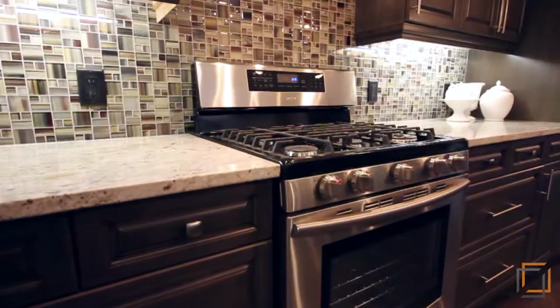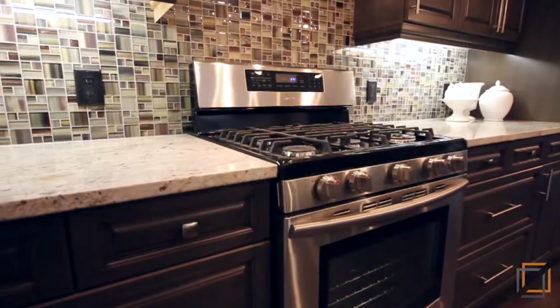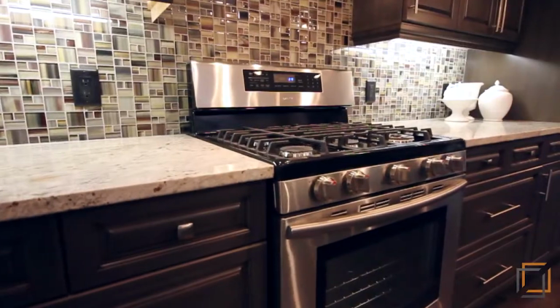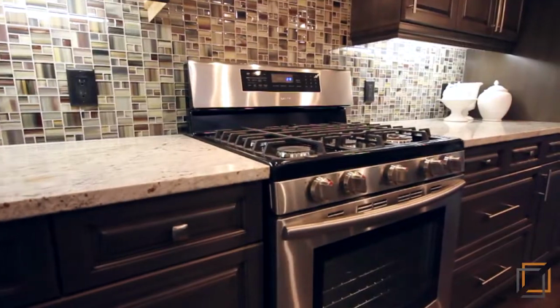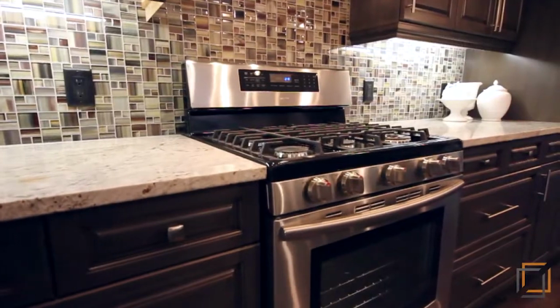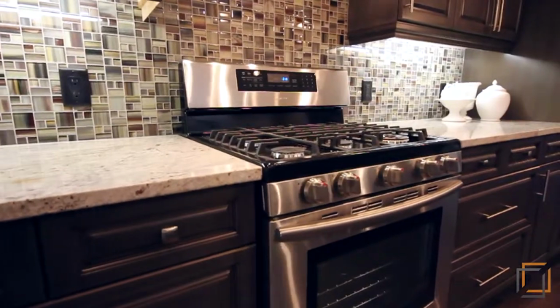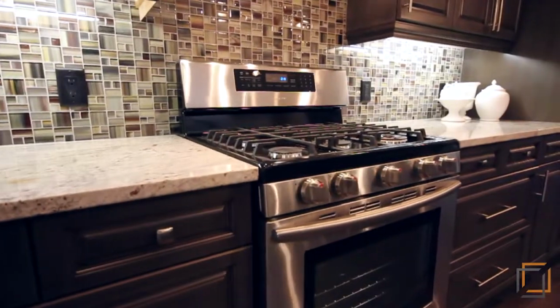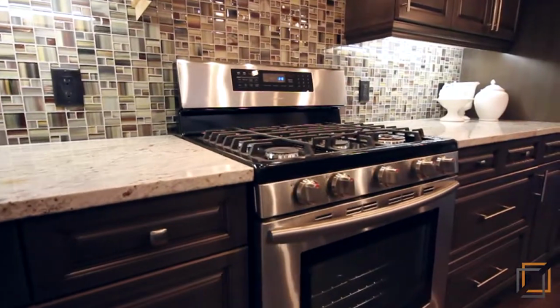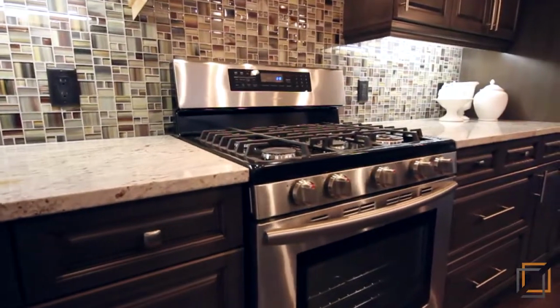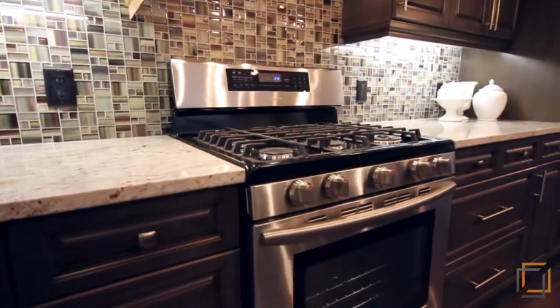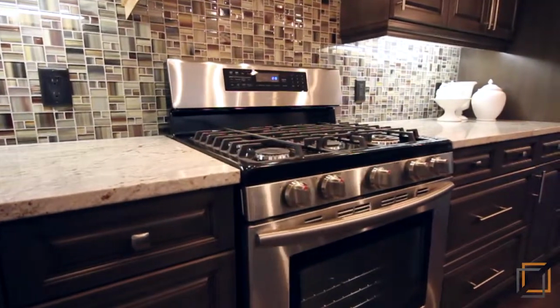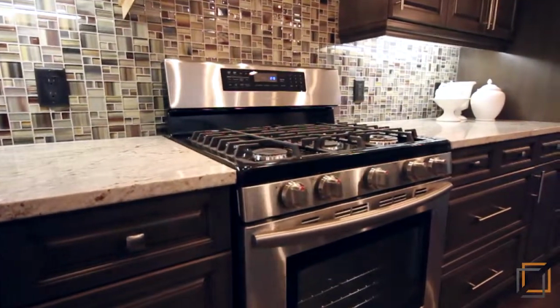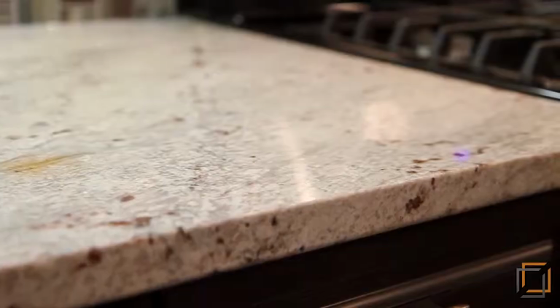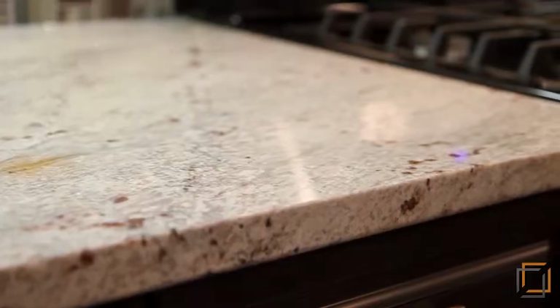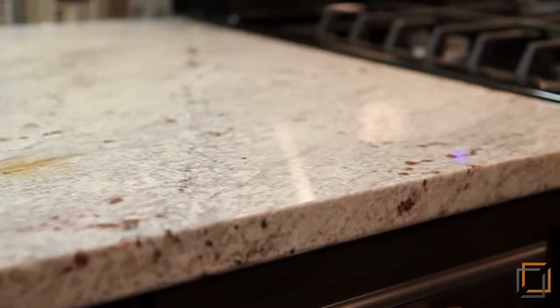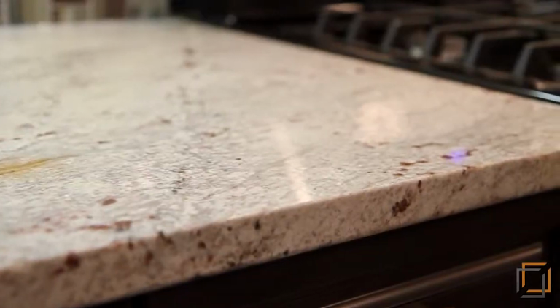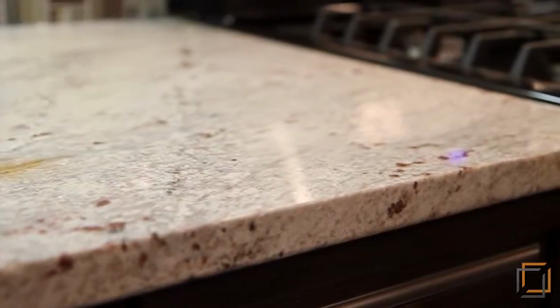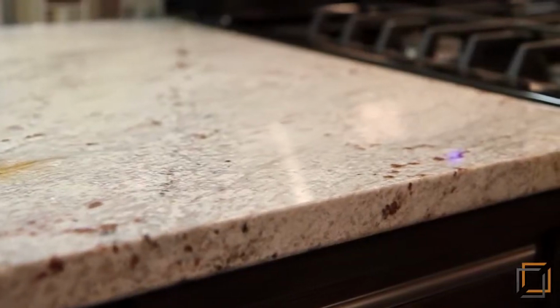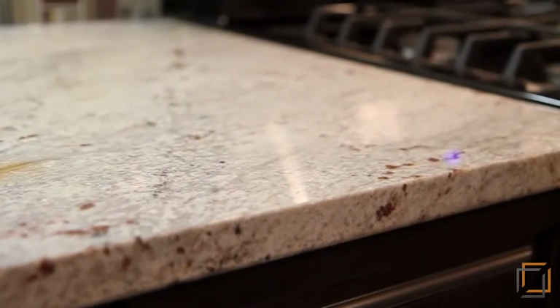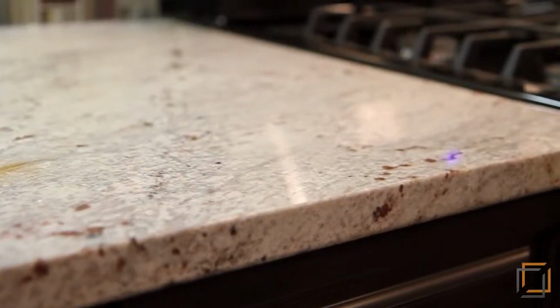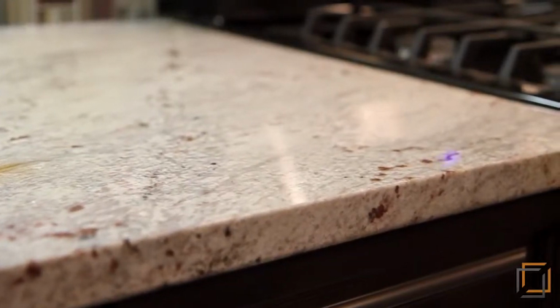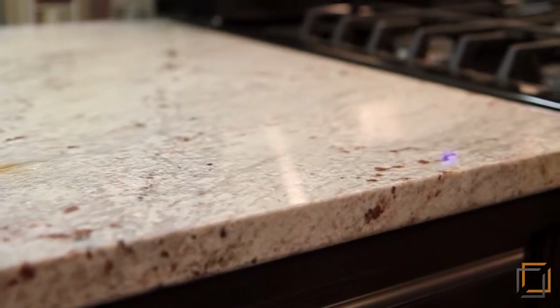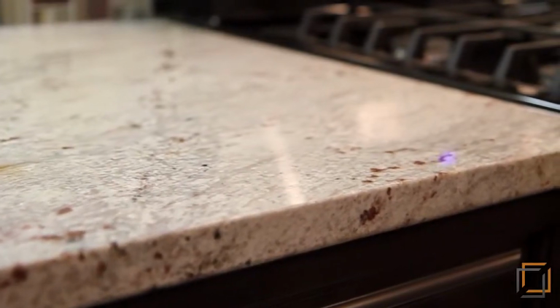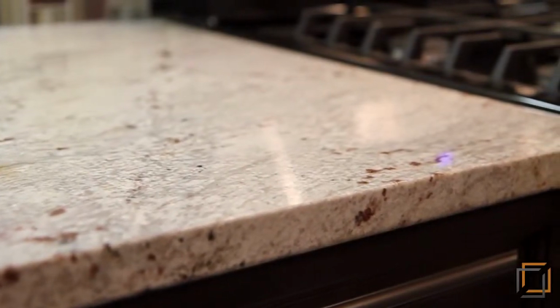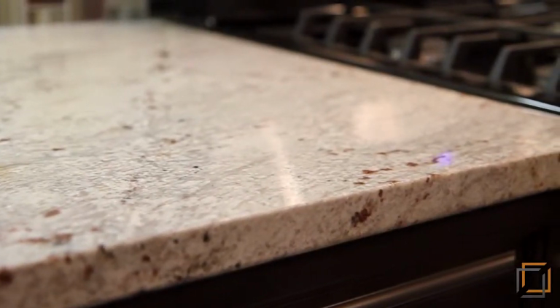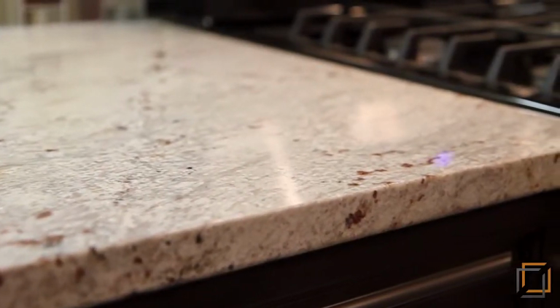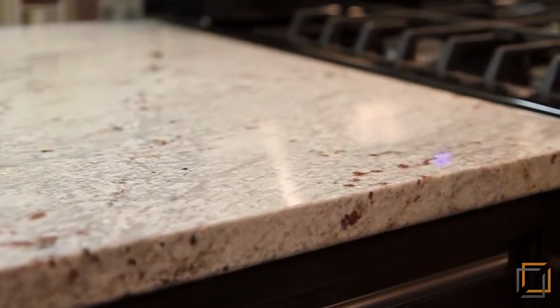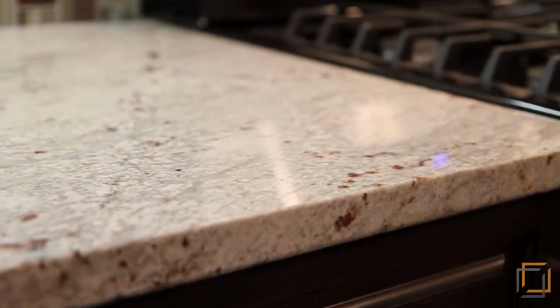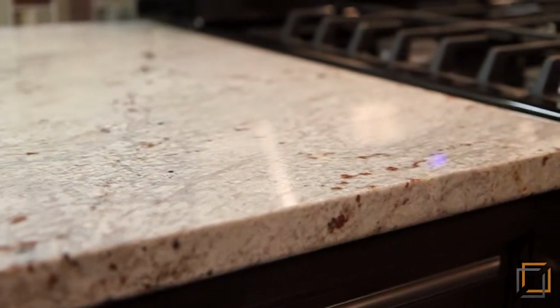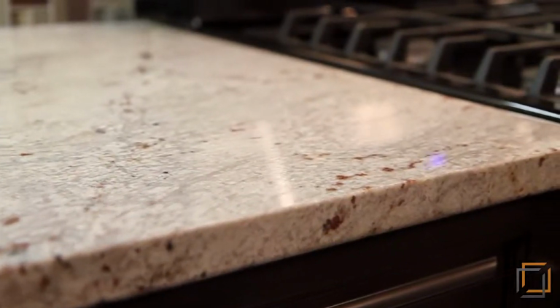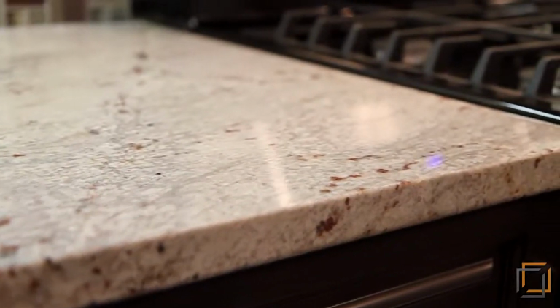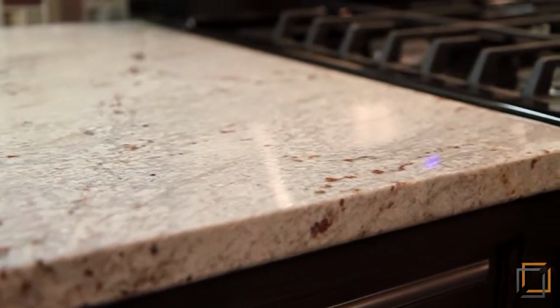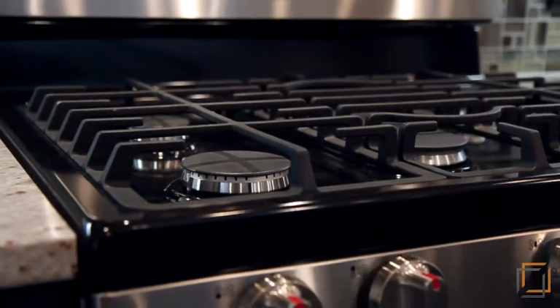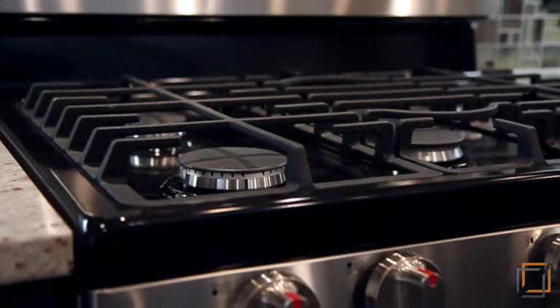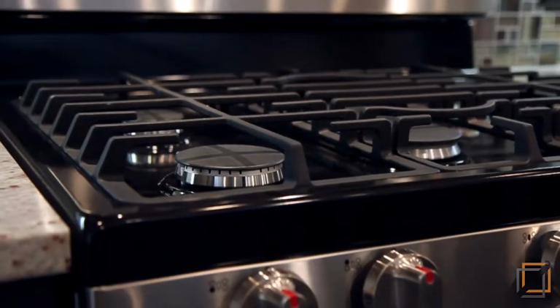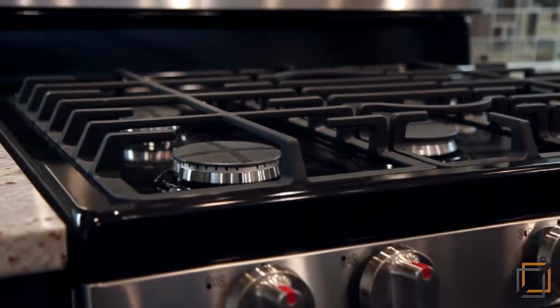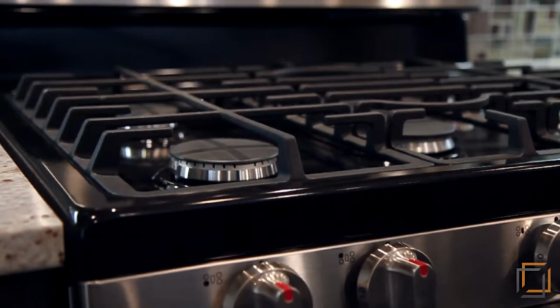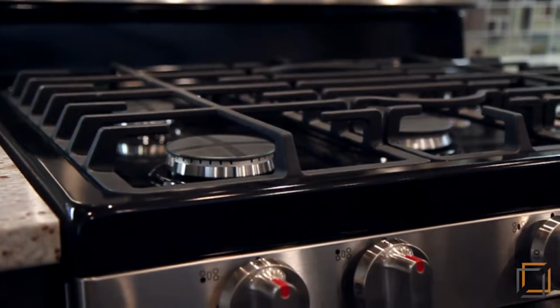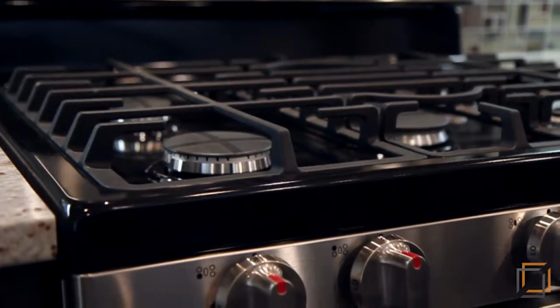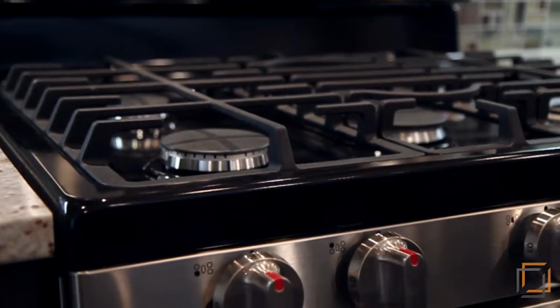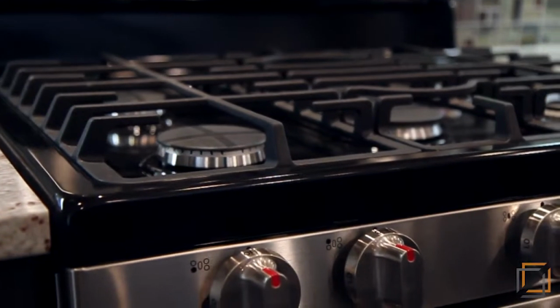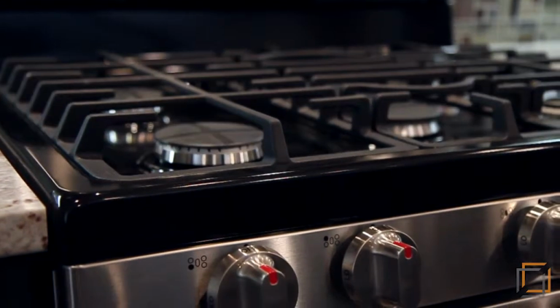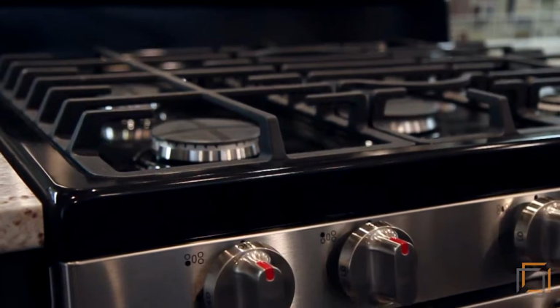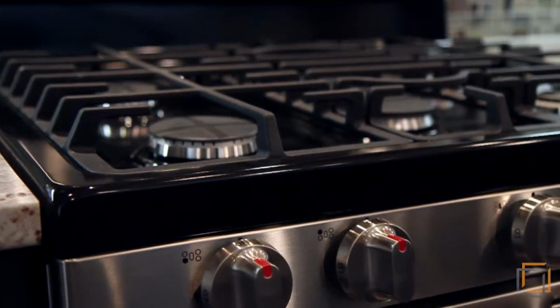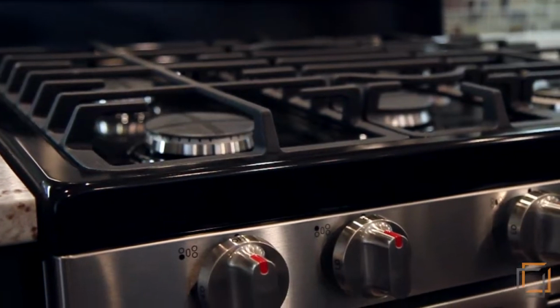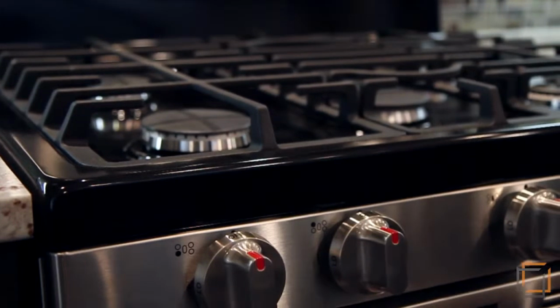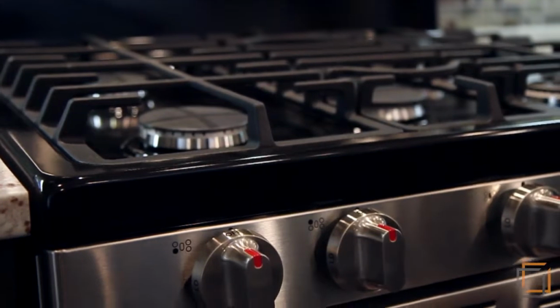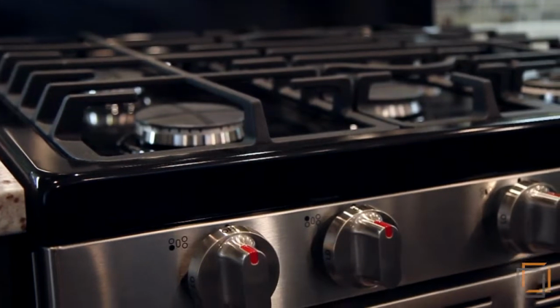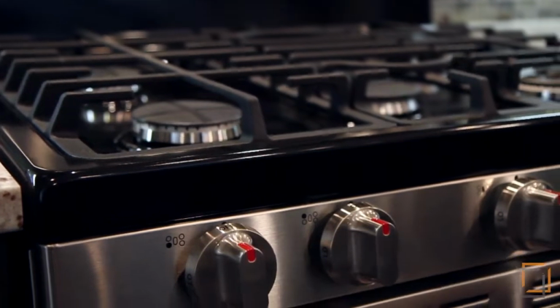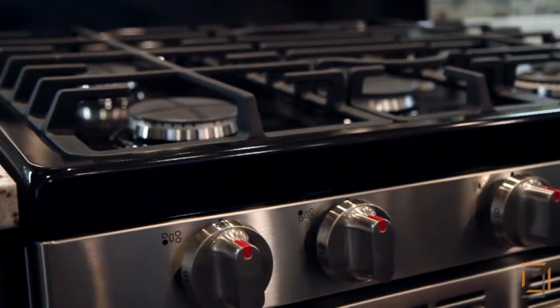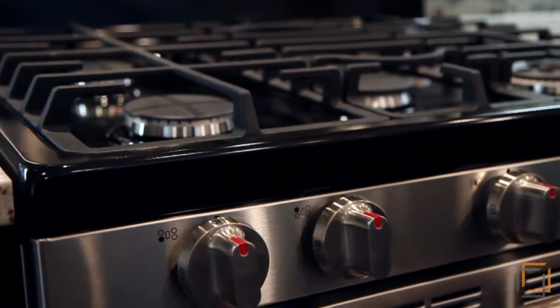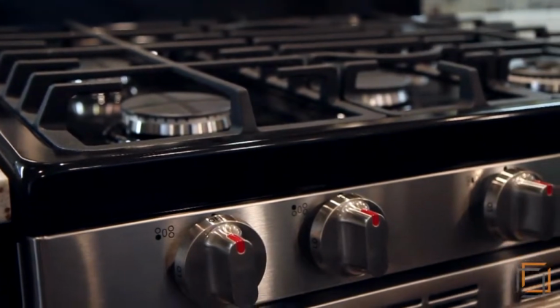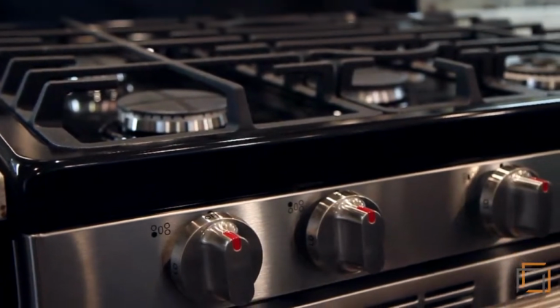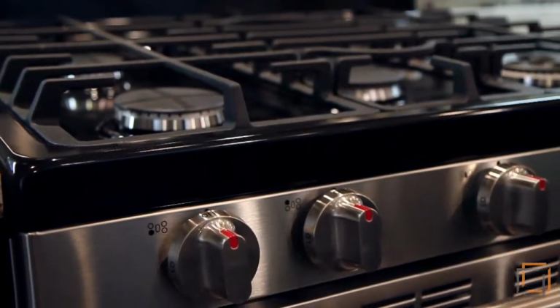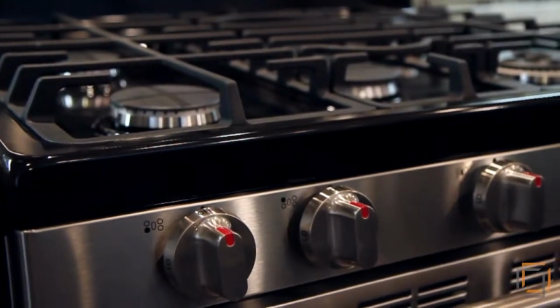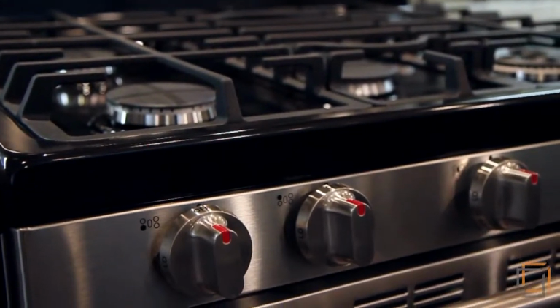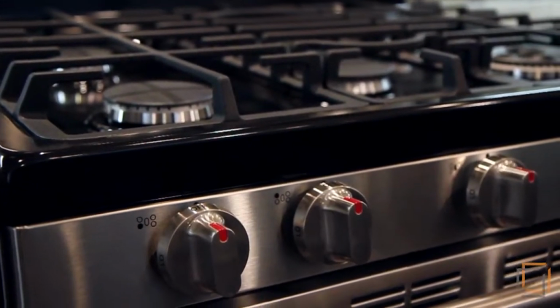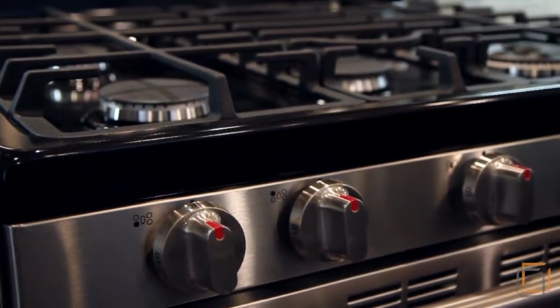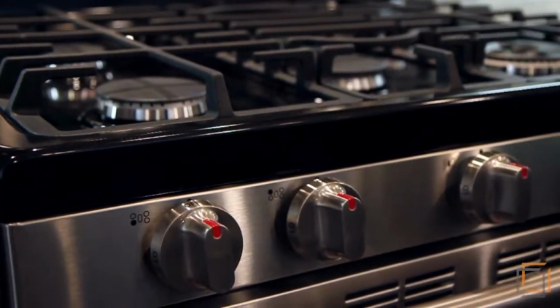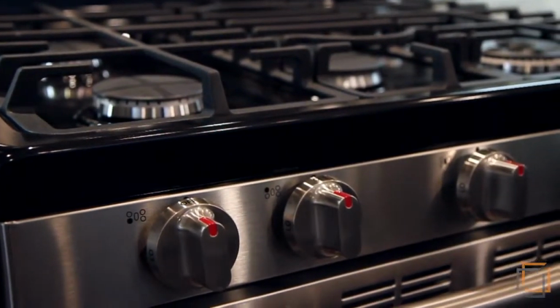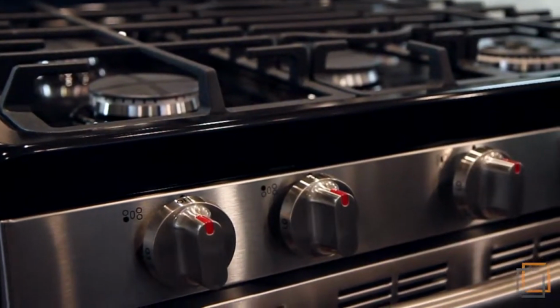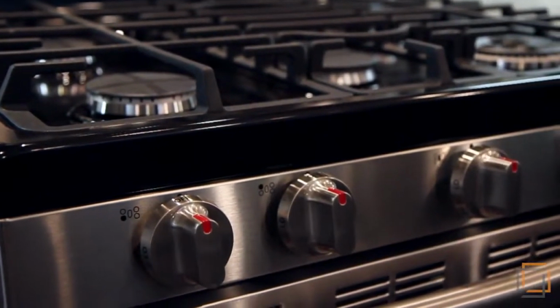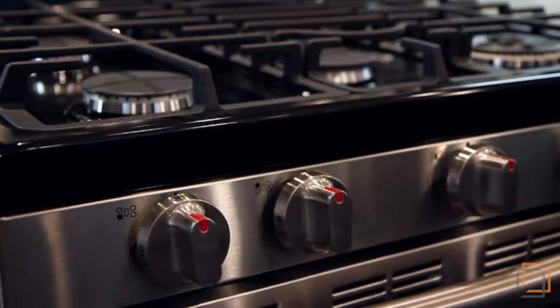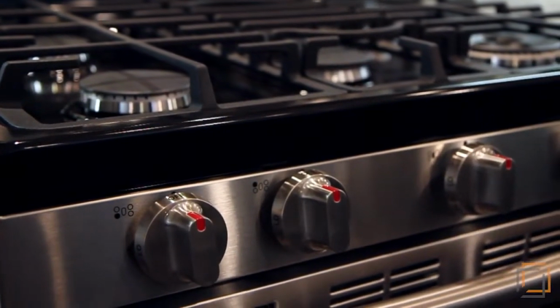Mosaic tile backsplashes give the space a modern air, and your inner chef is going to love the efficiency of the five-burner stove.